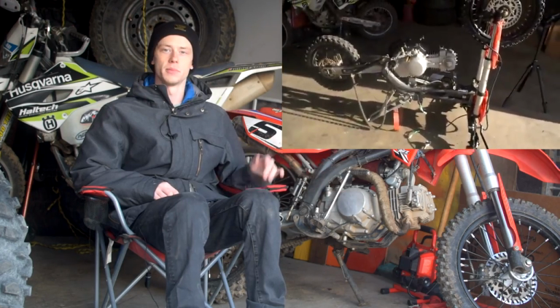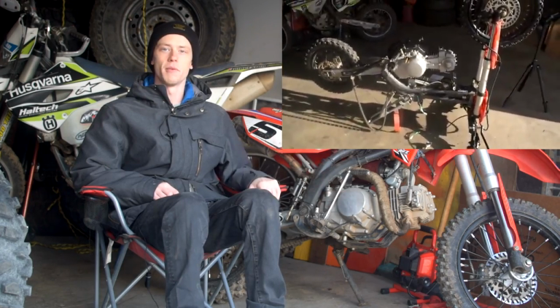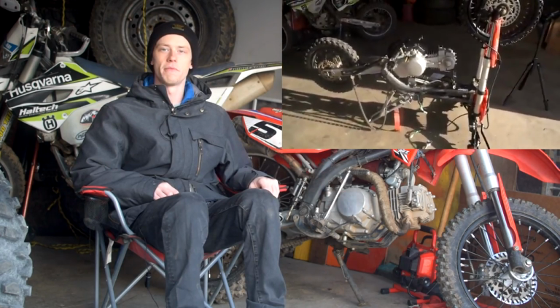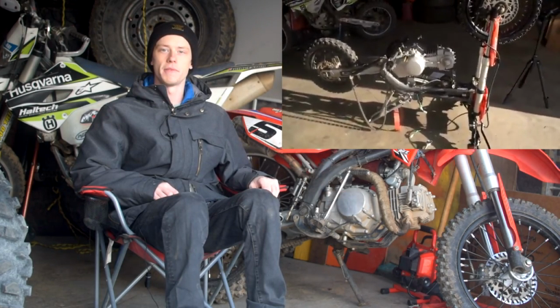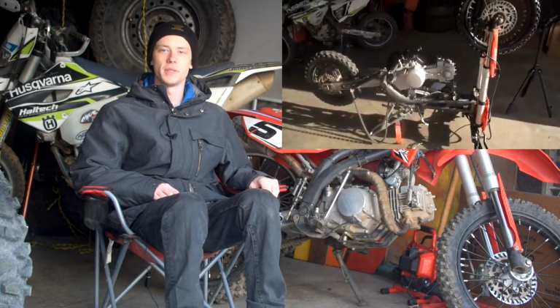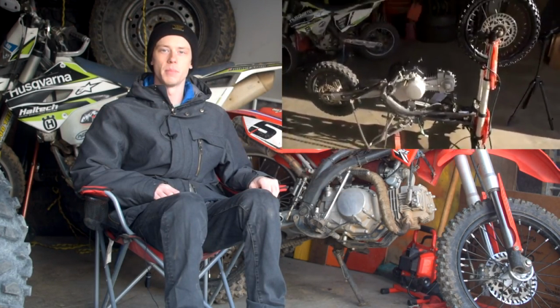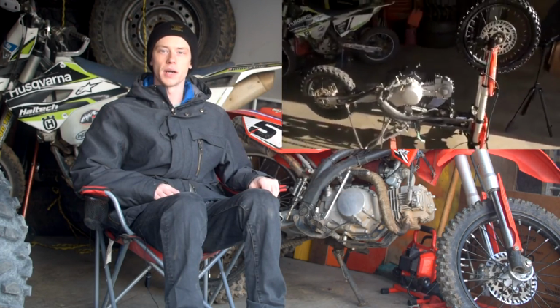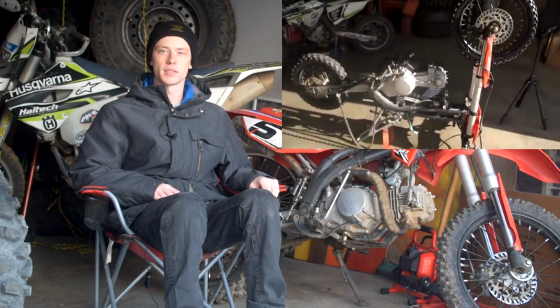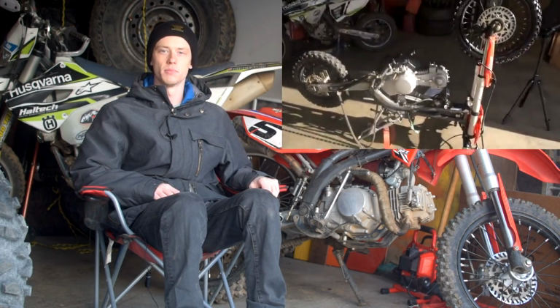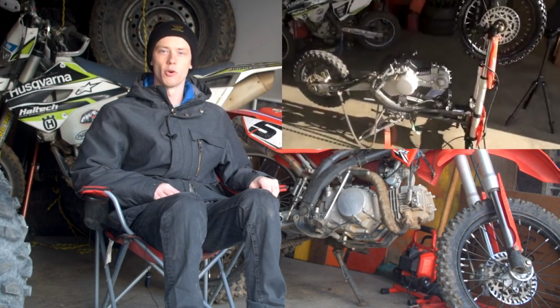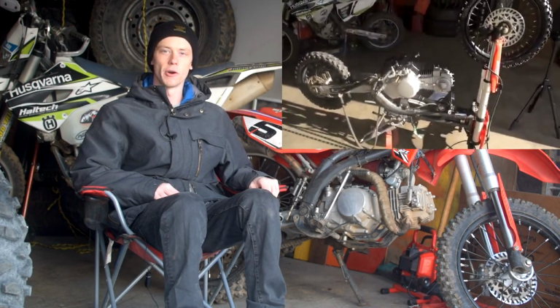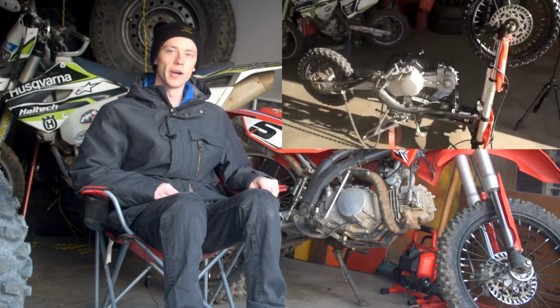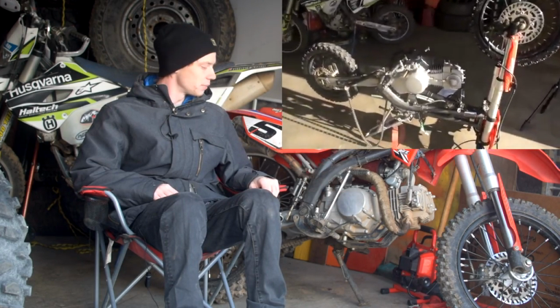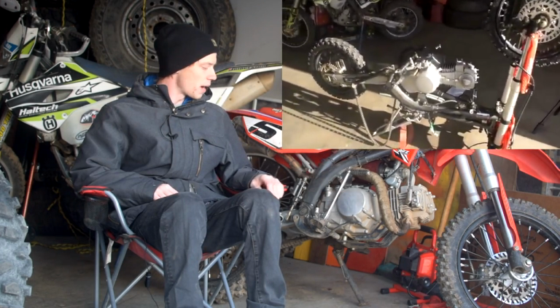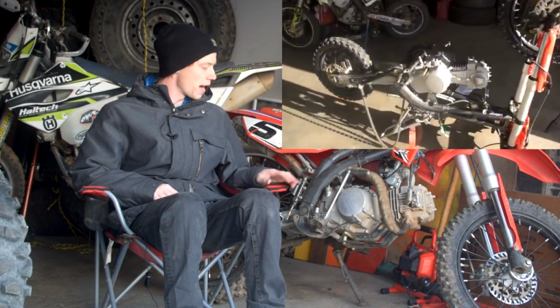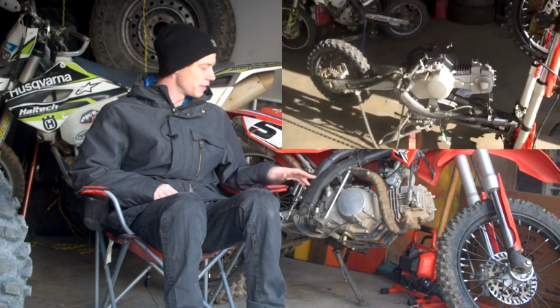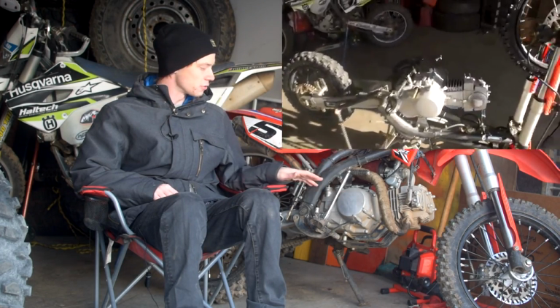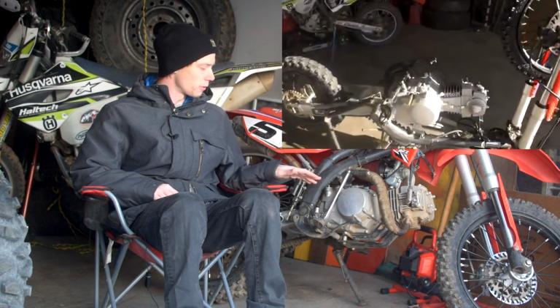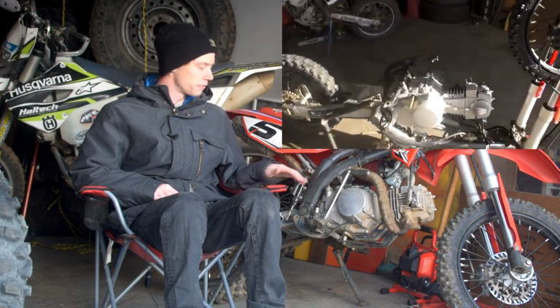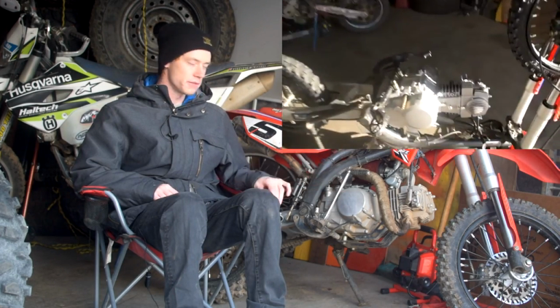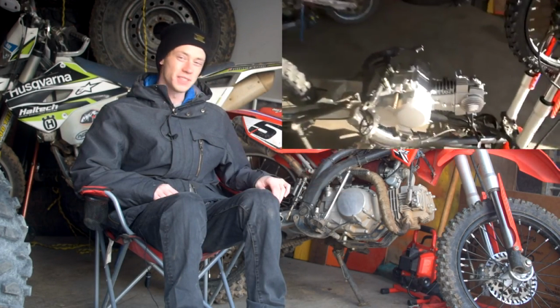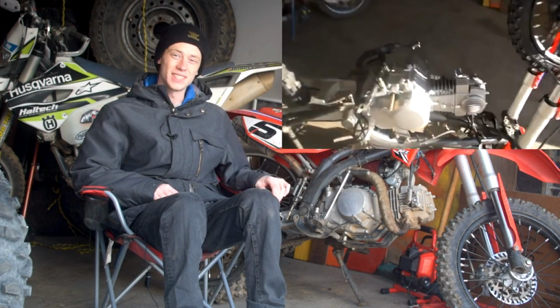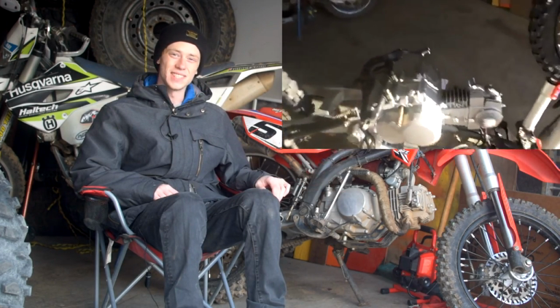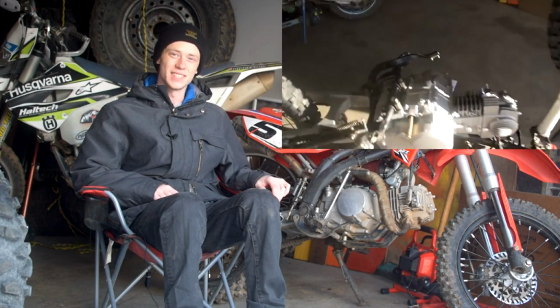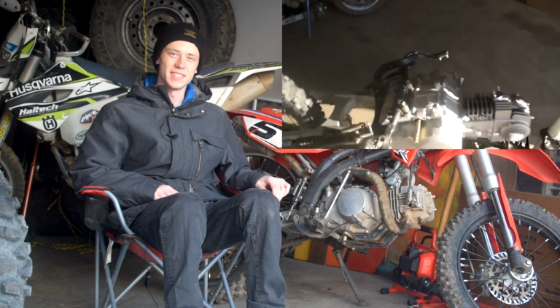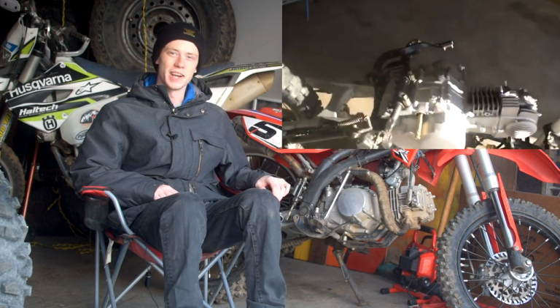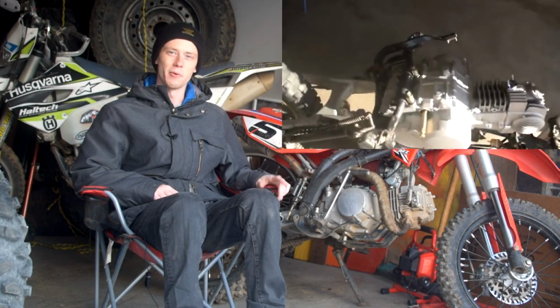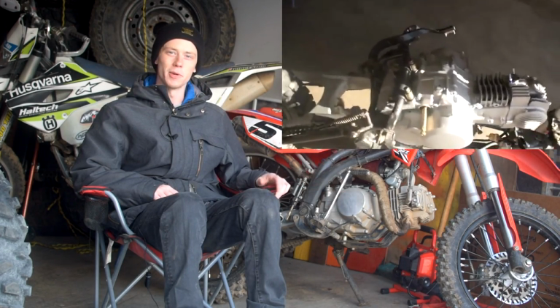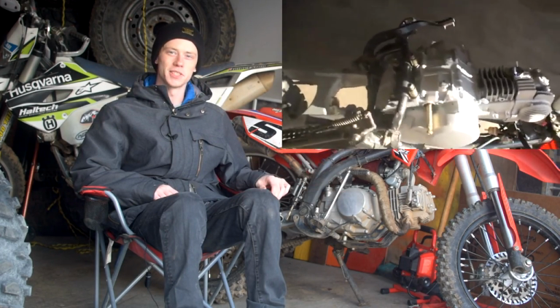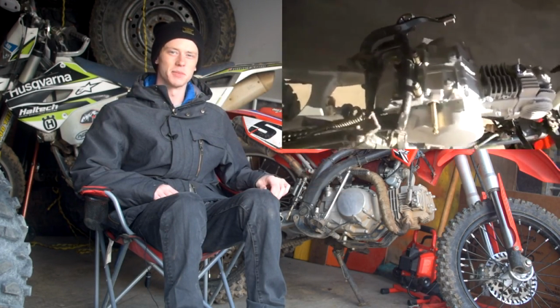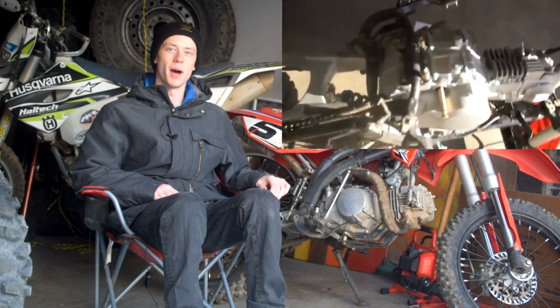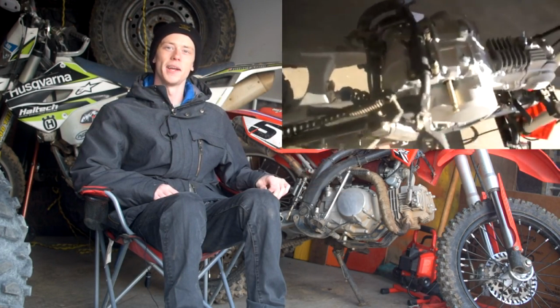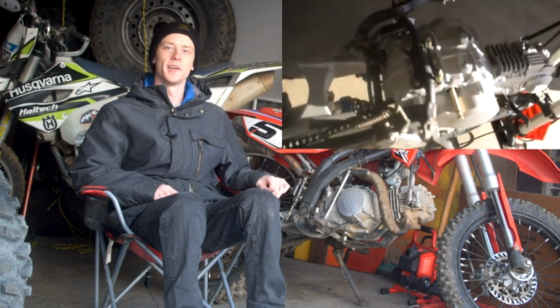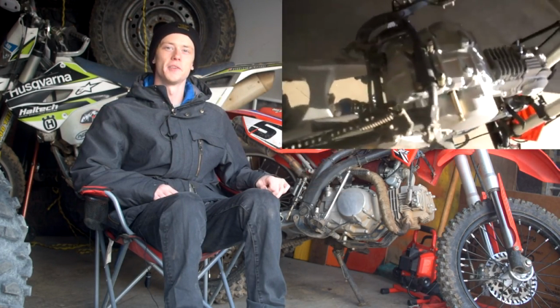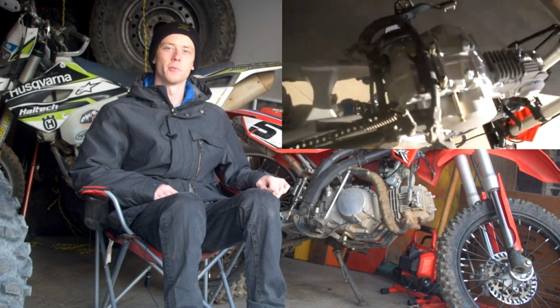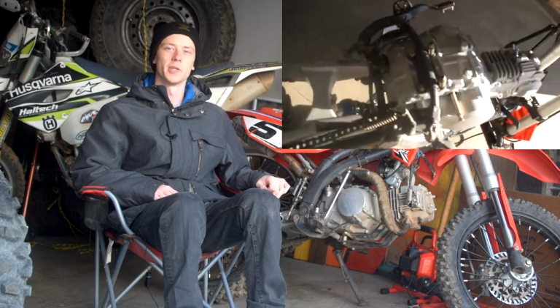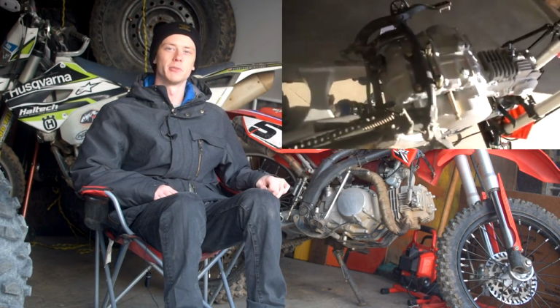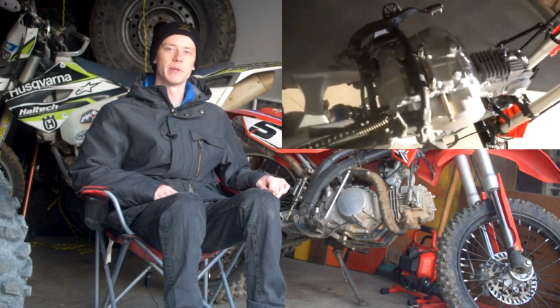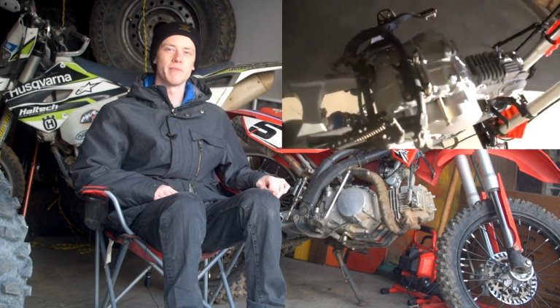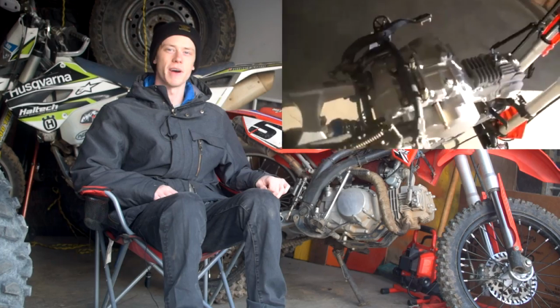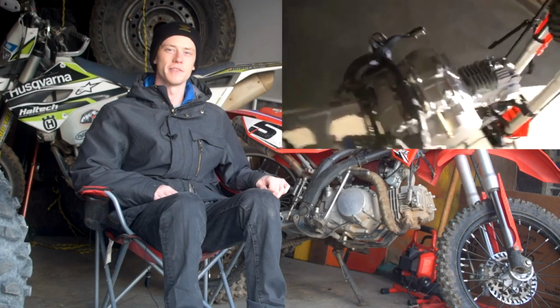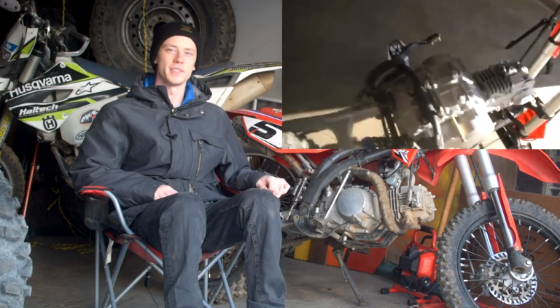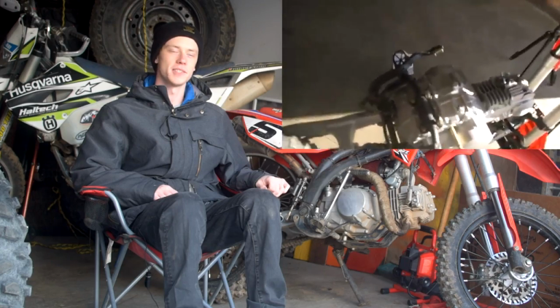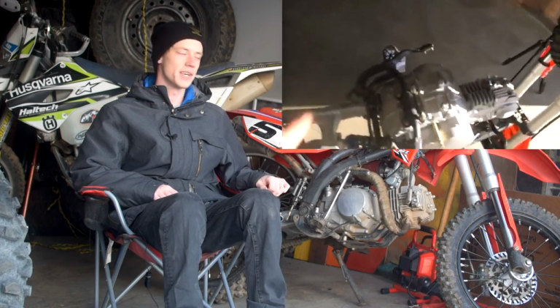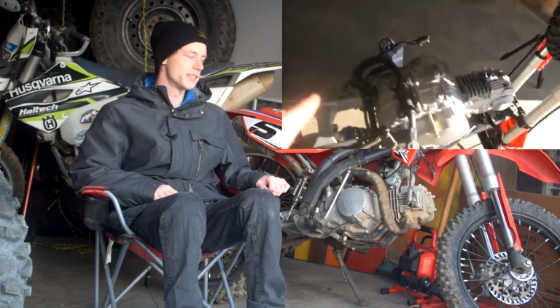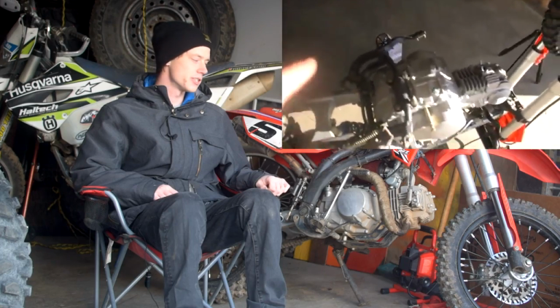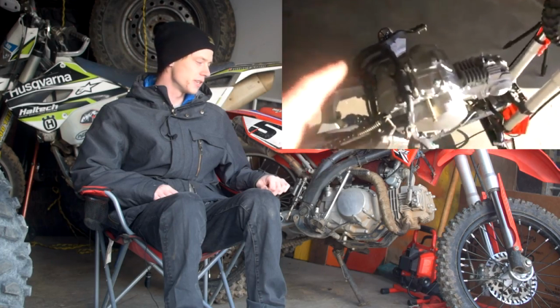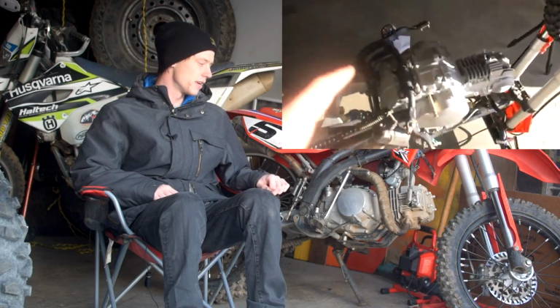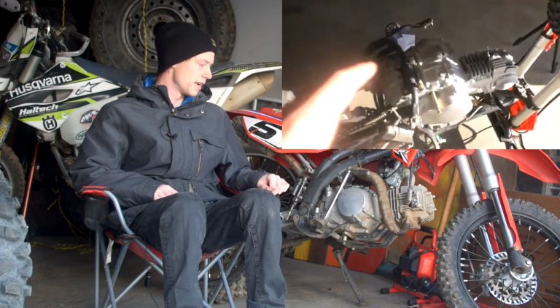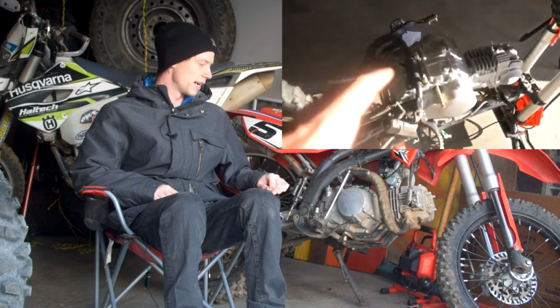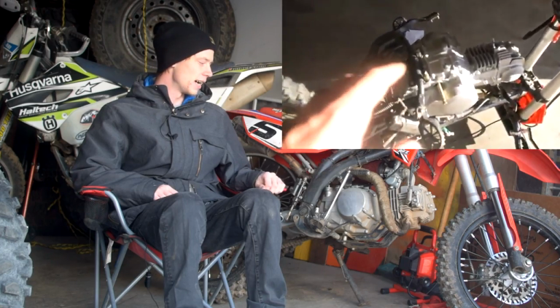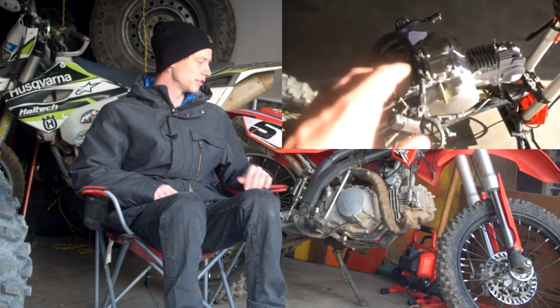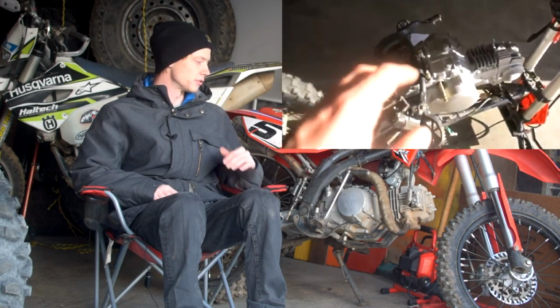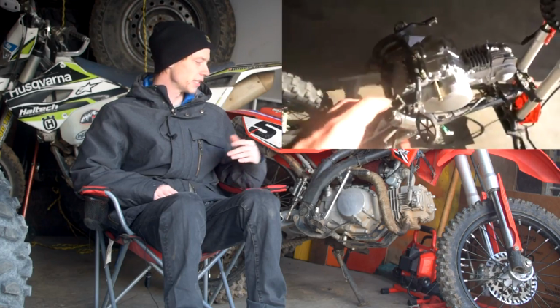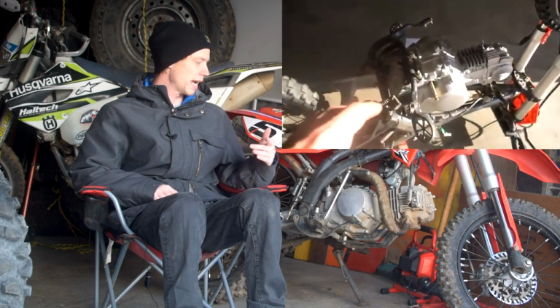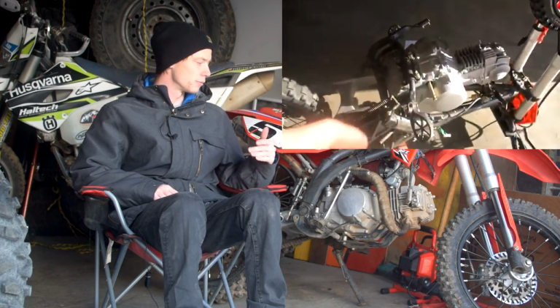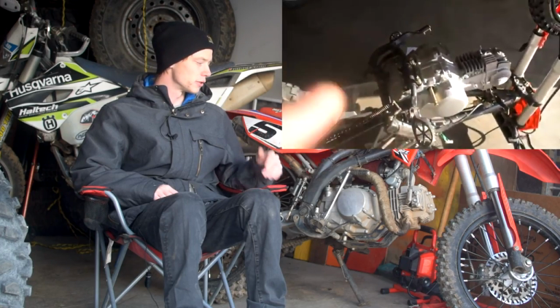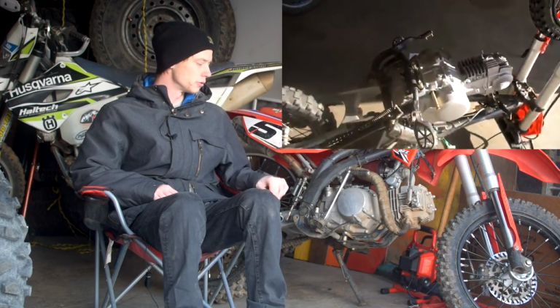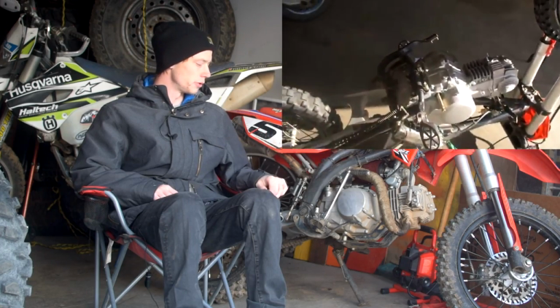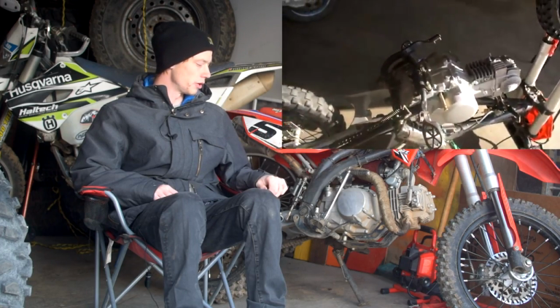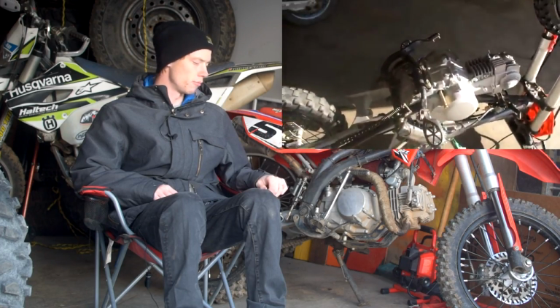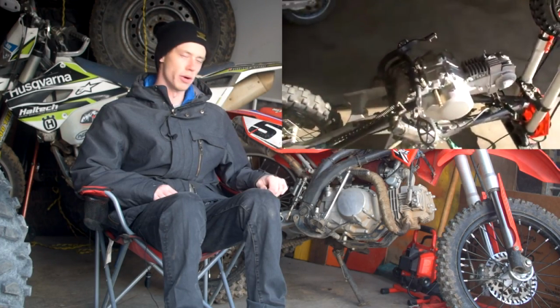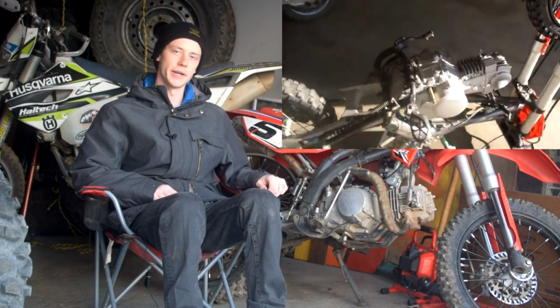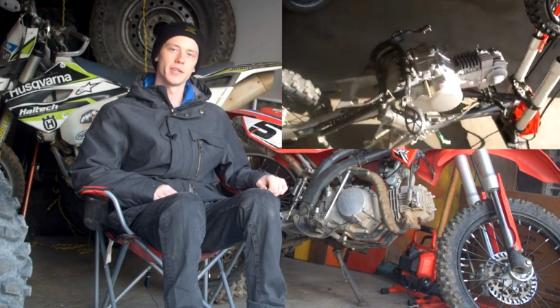It was about $50 more to buy this 150cc than it was to buy another 125cc engine, so it's an absolute no-brainer.